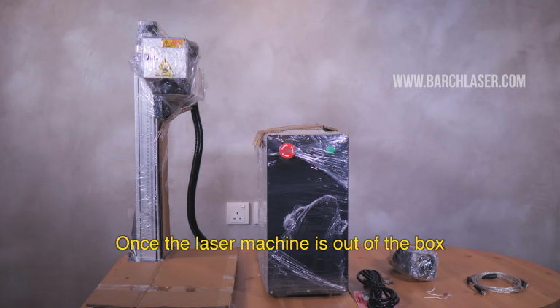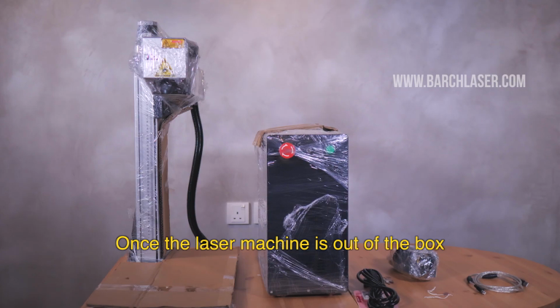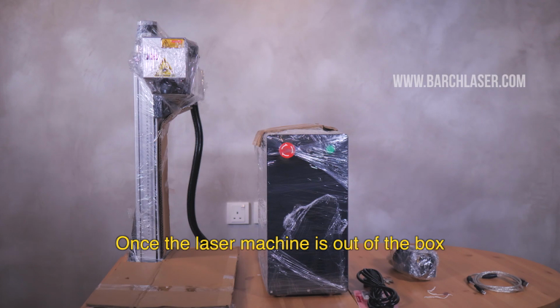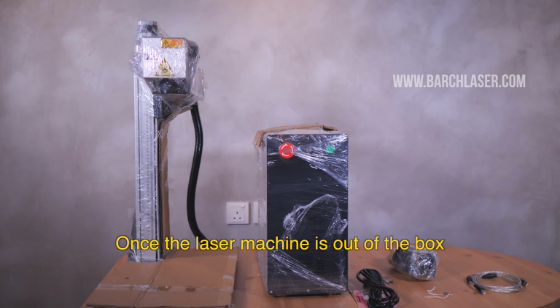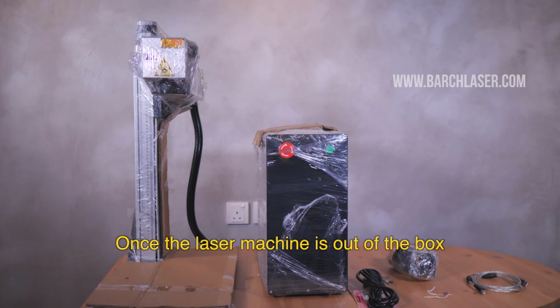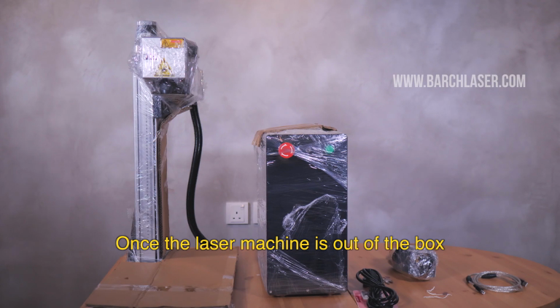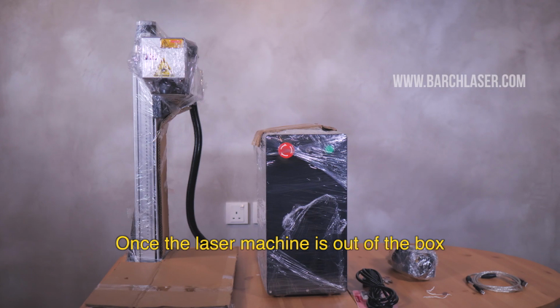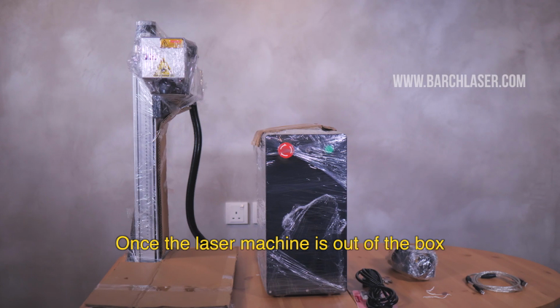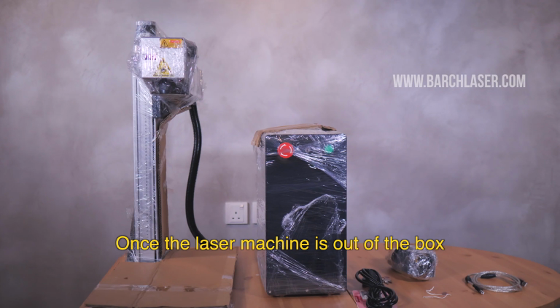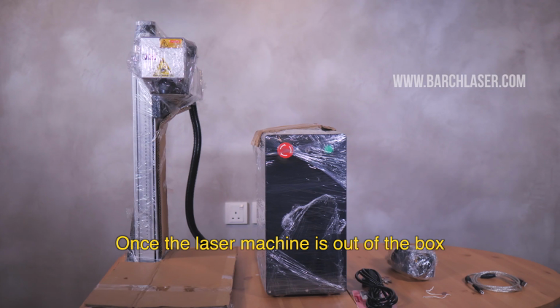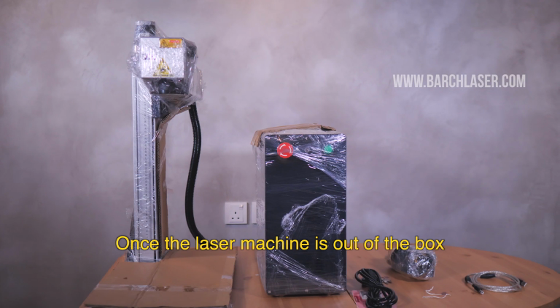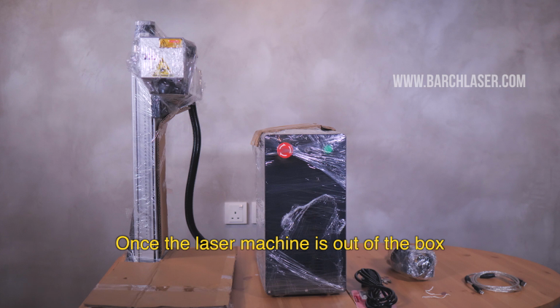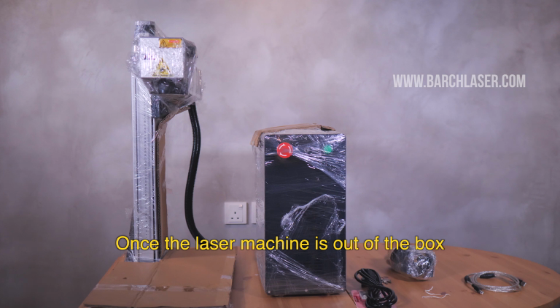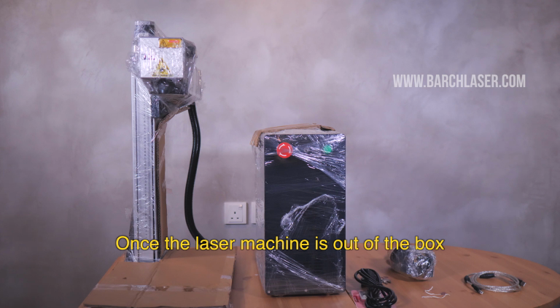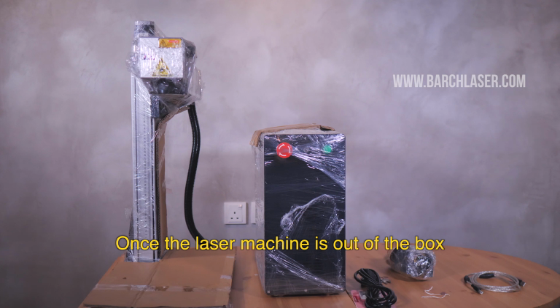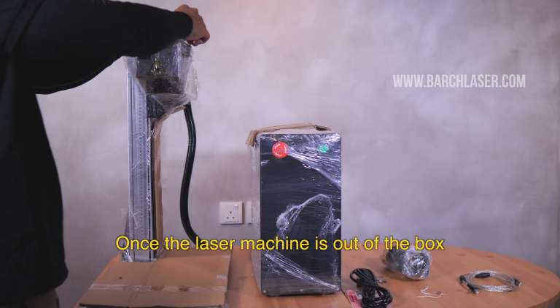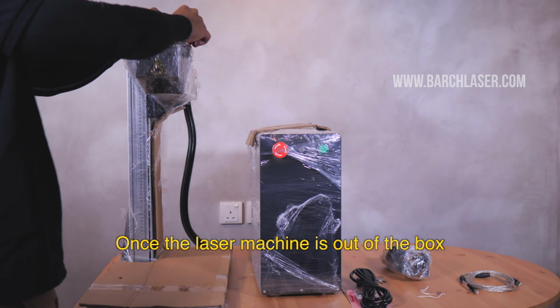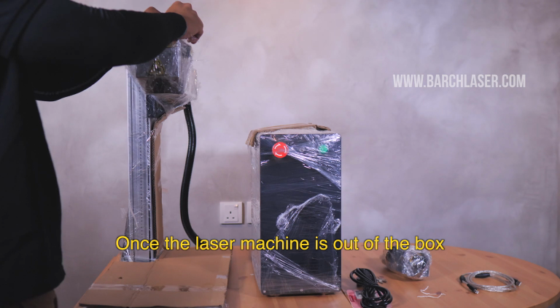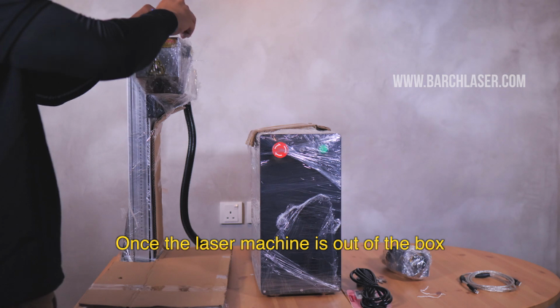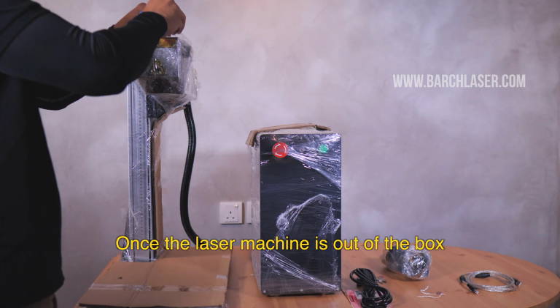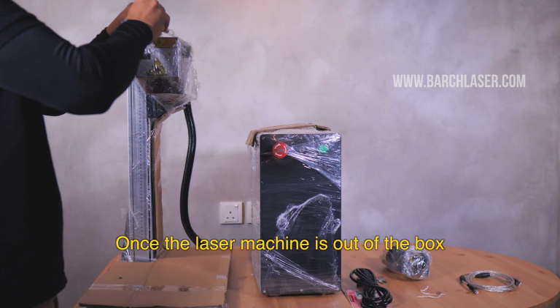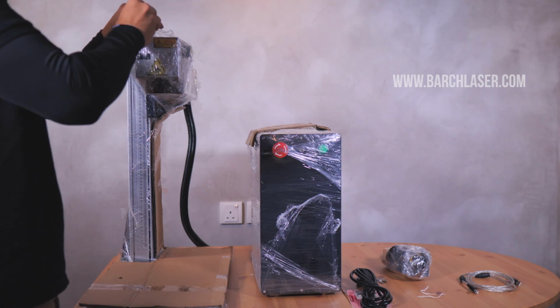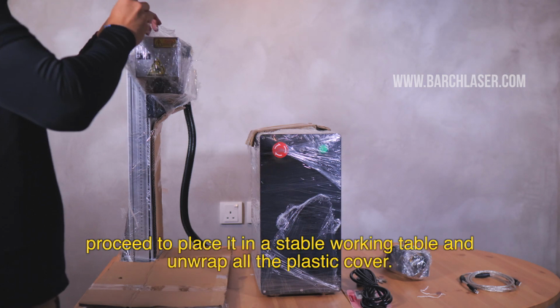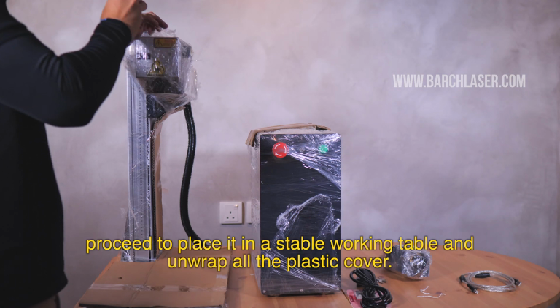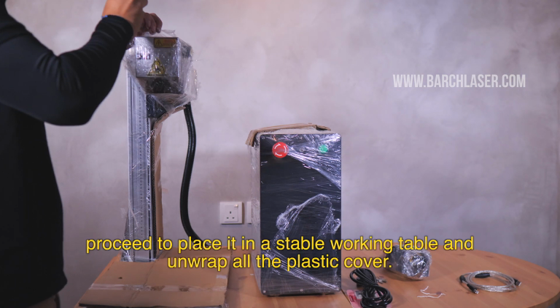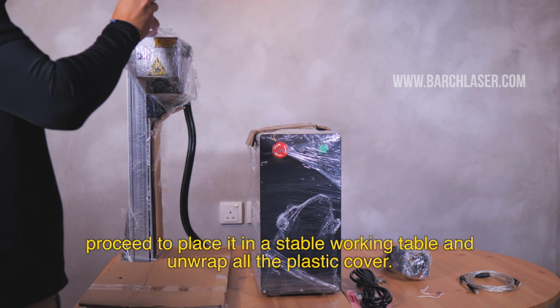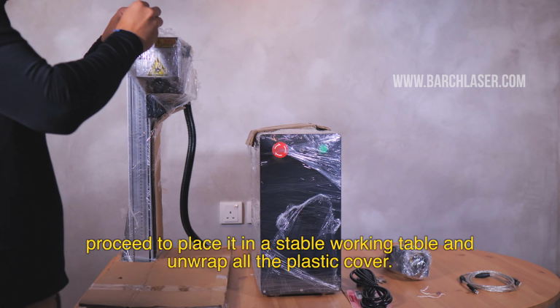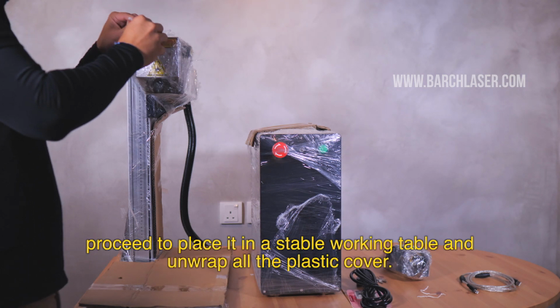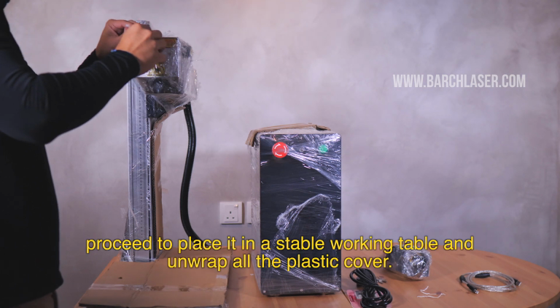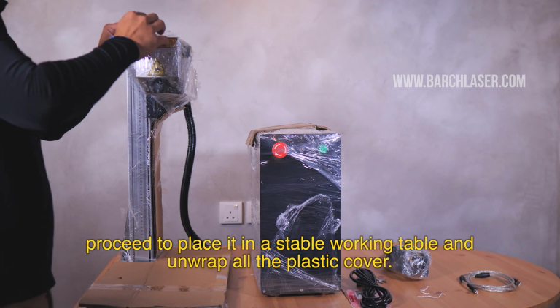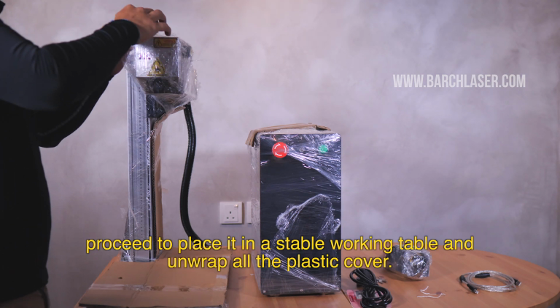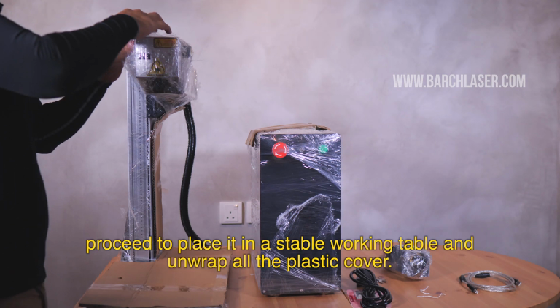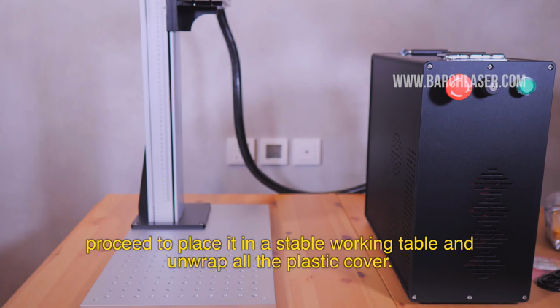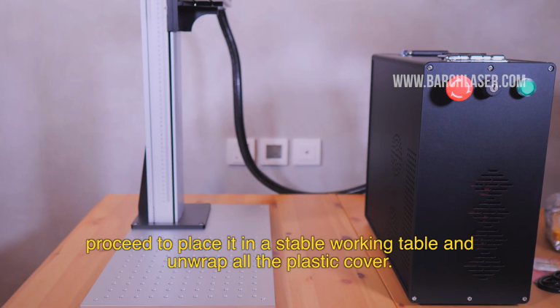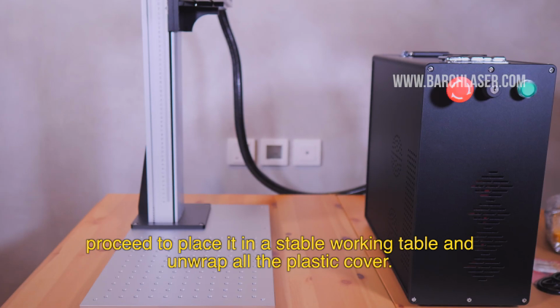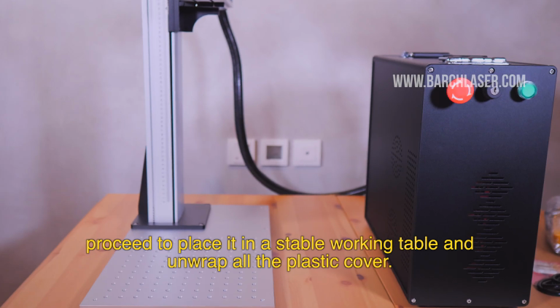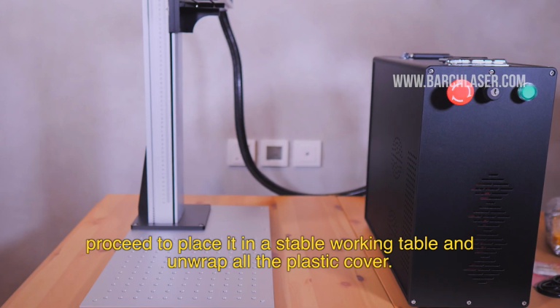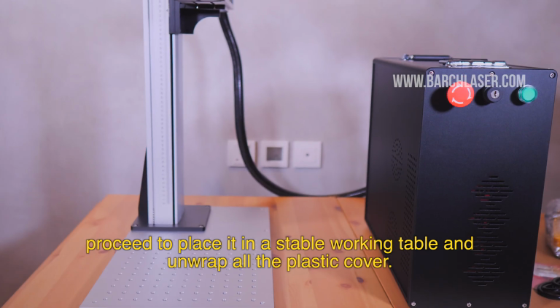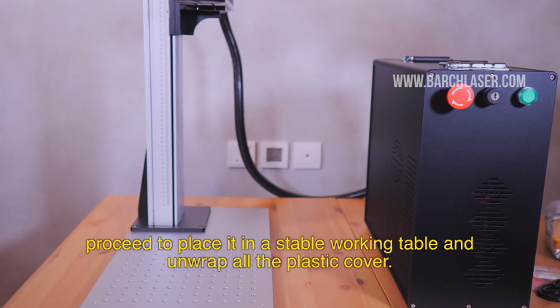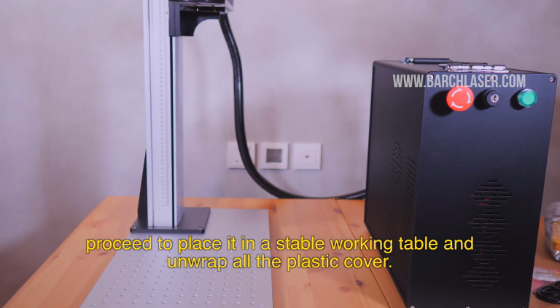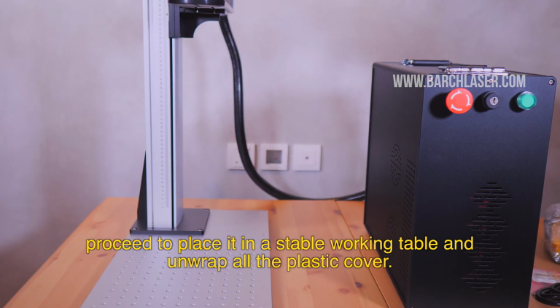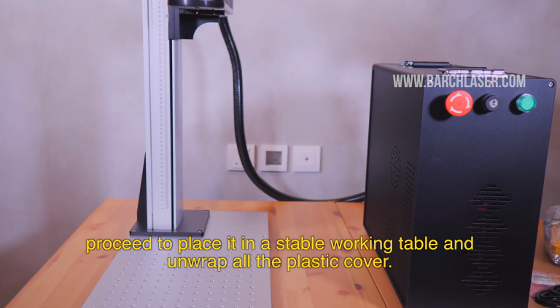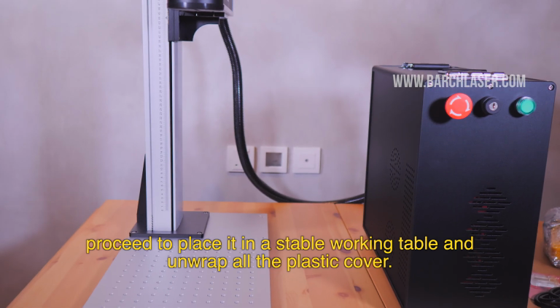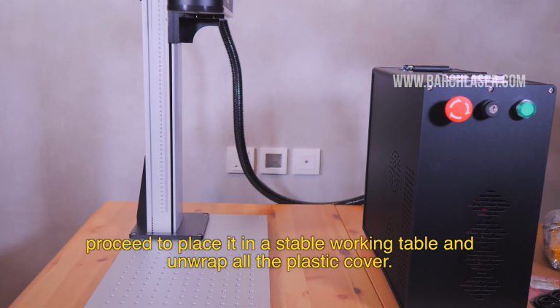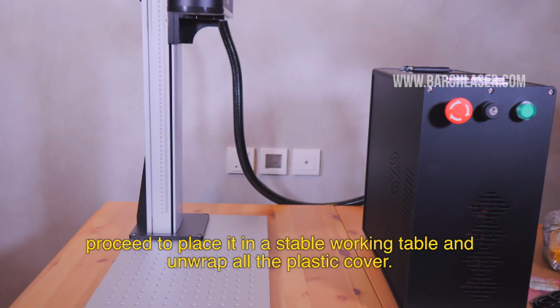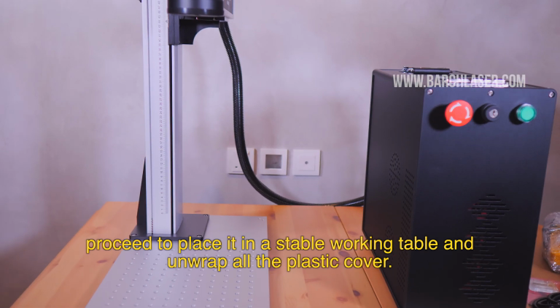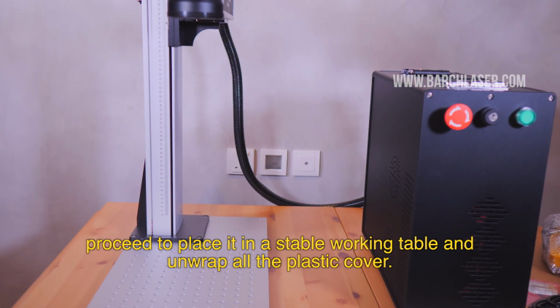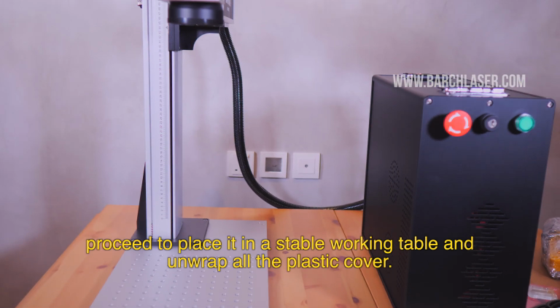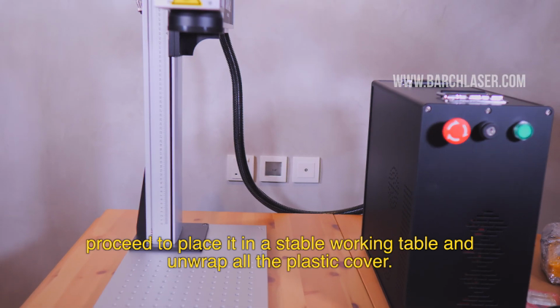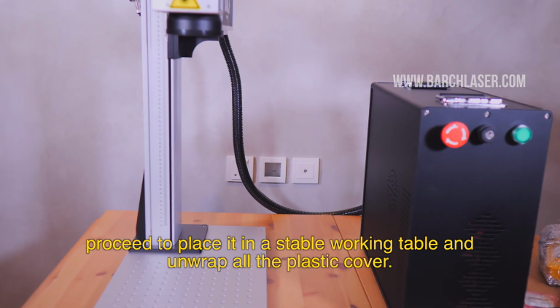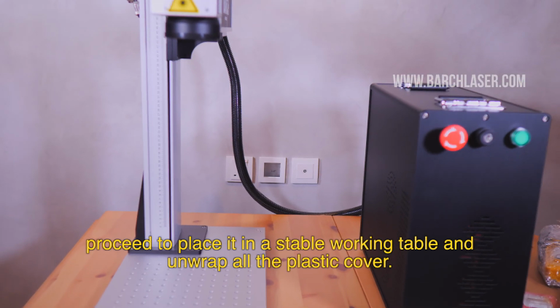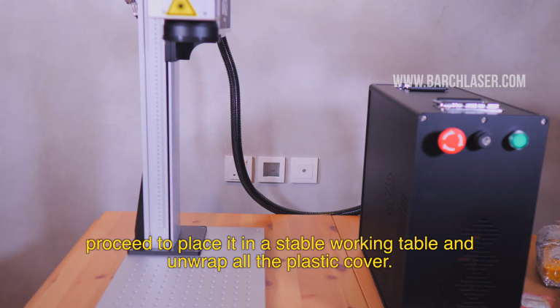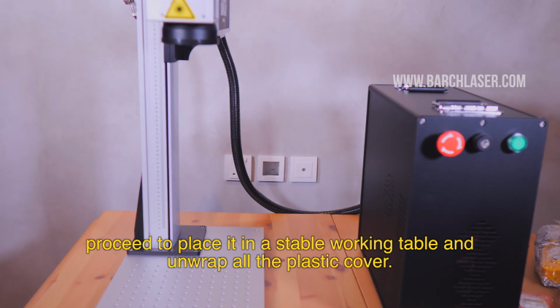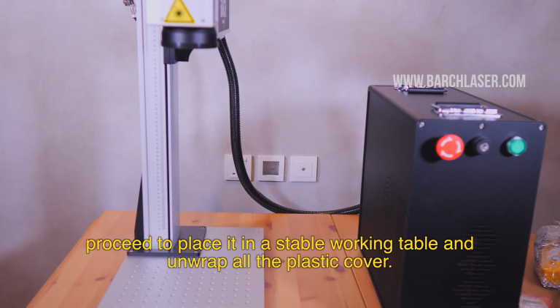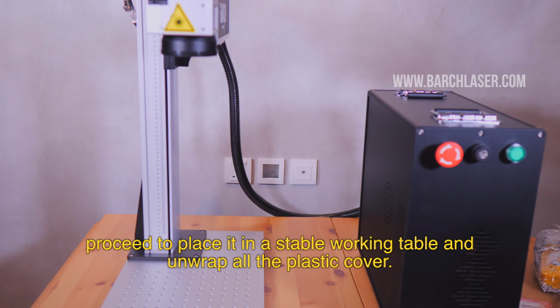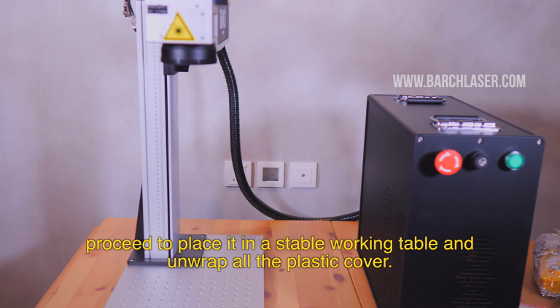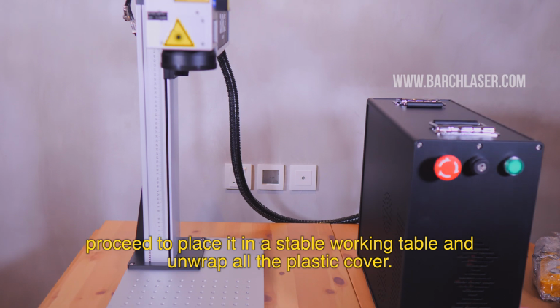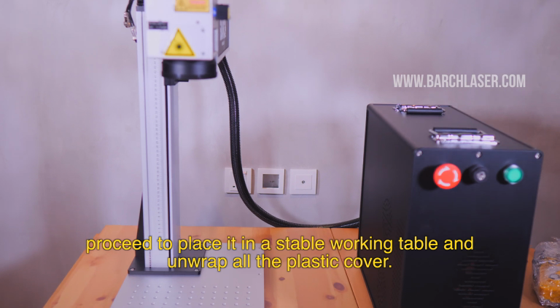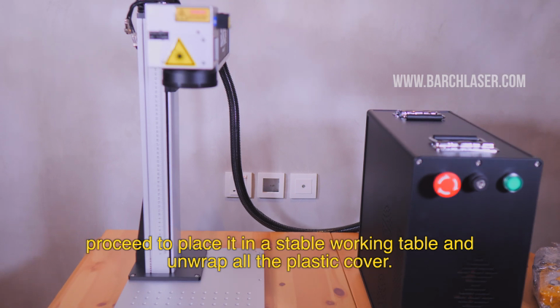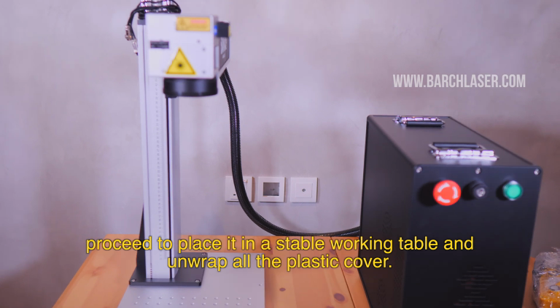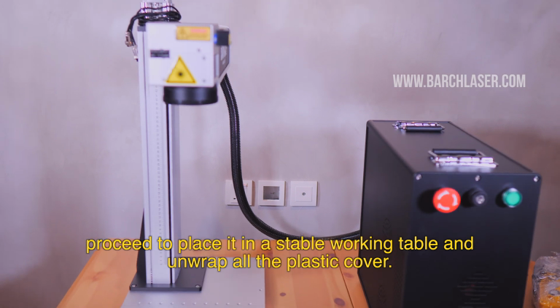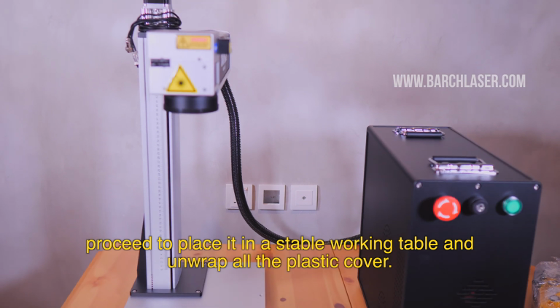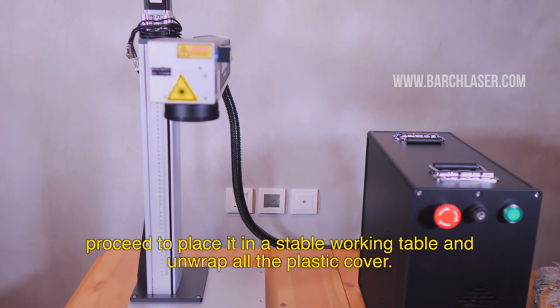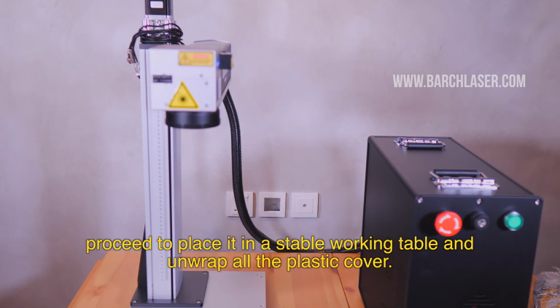Once the laser machine is out of the box, proceed to place it on a stable working table and unwrap all the plastic cover.